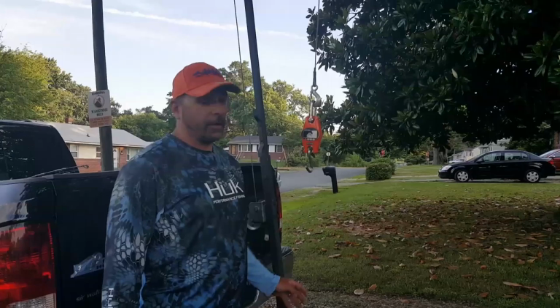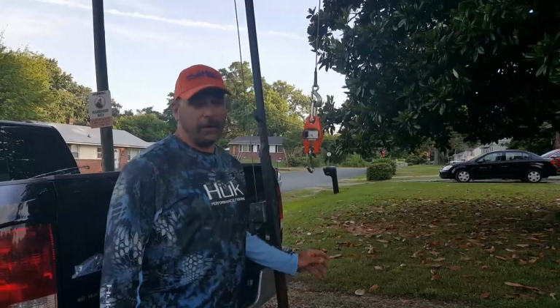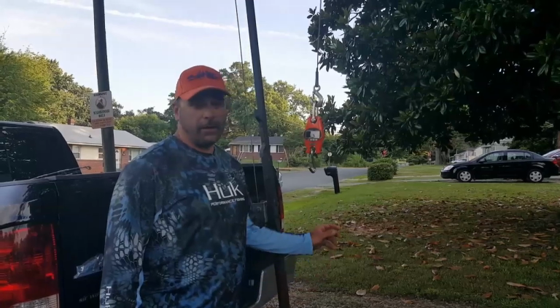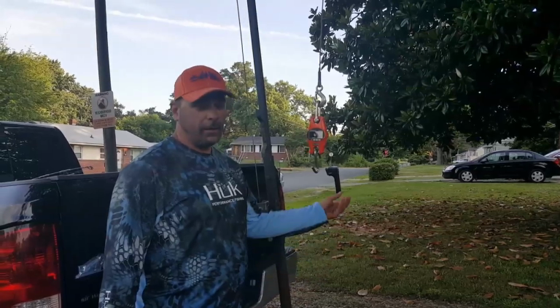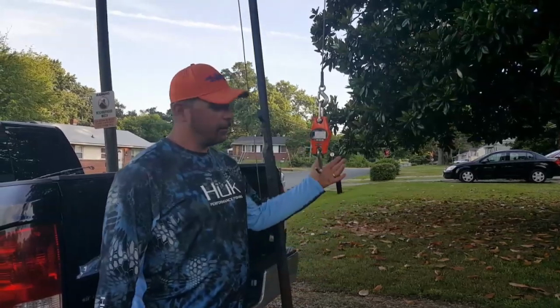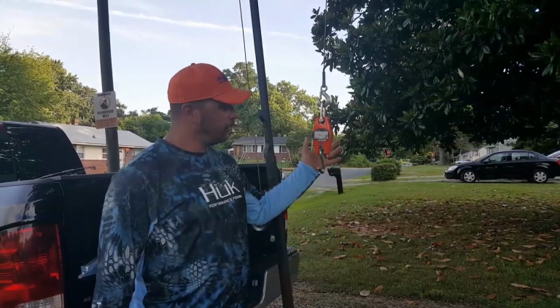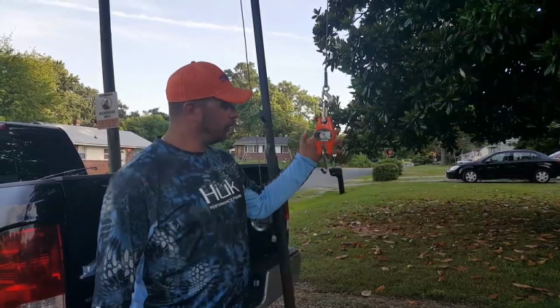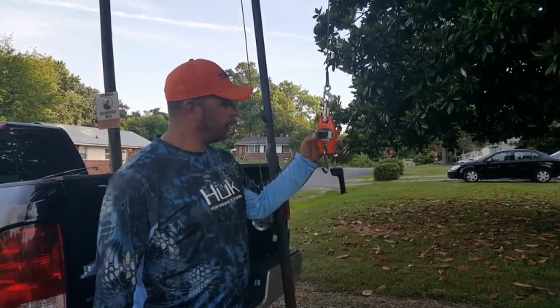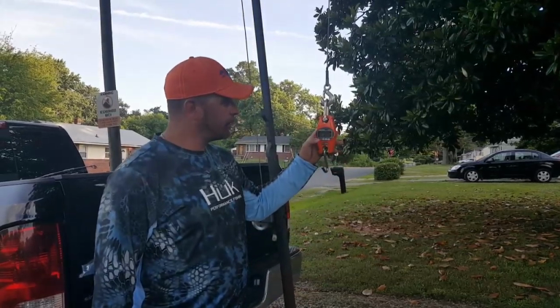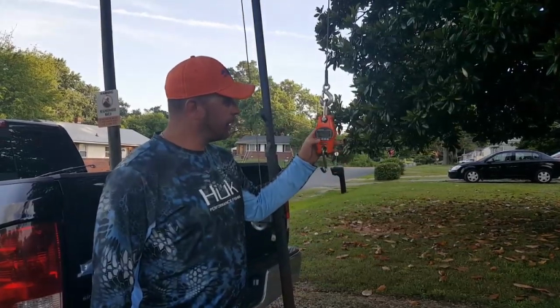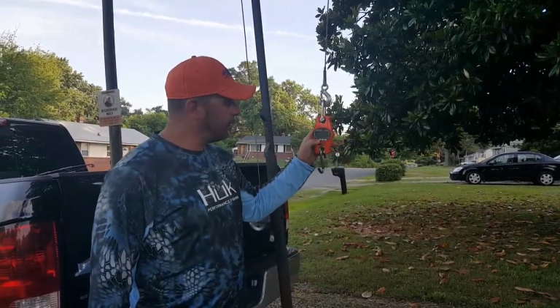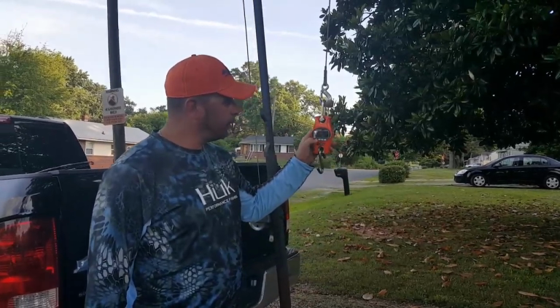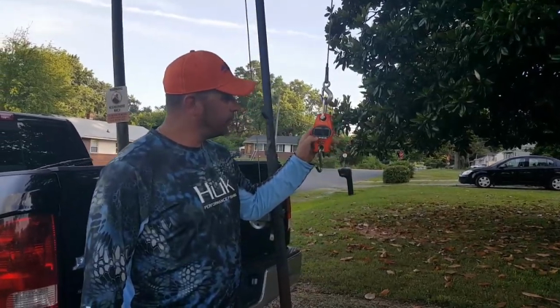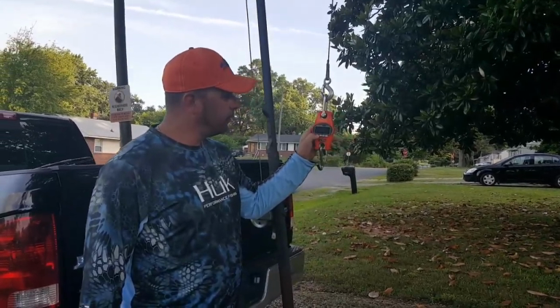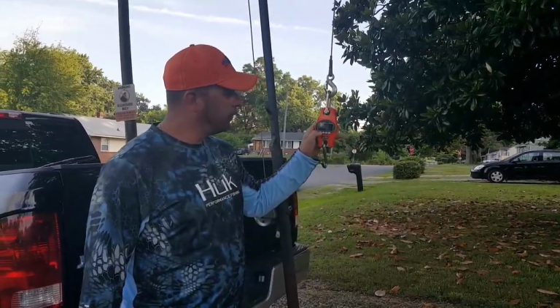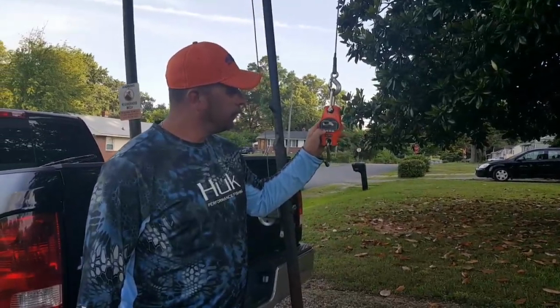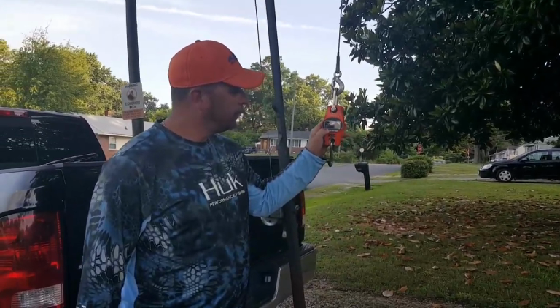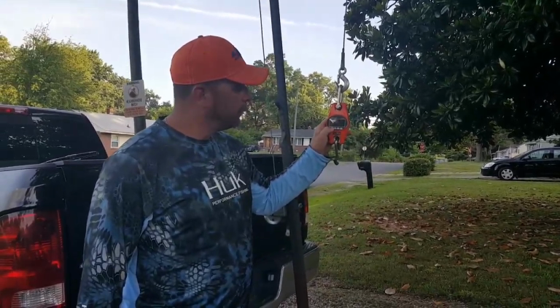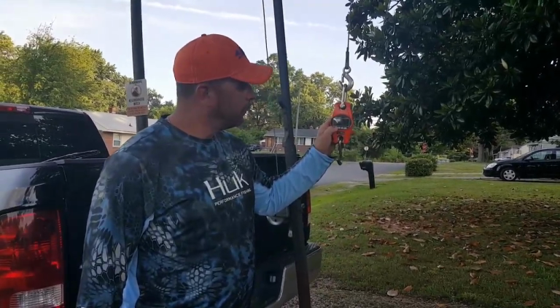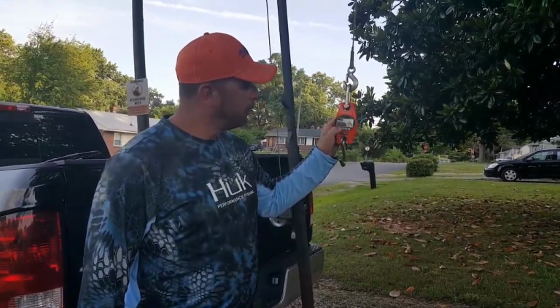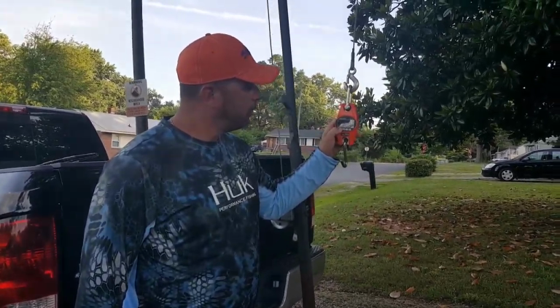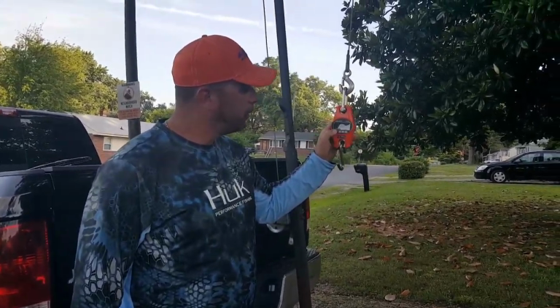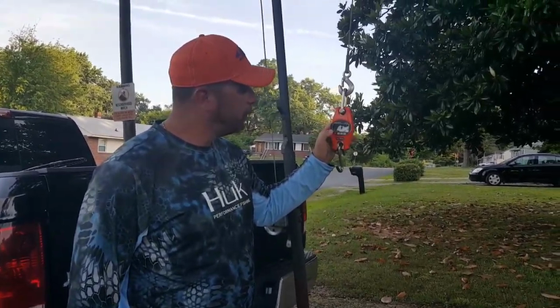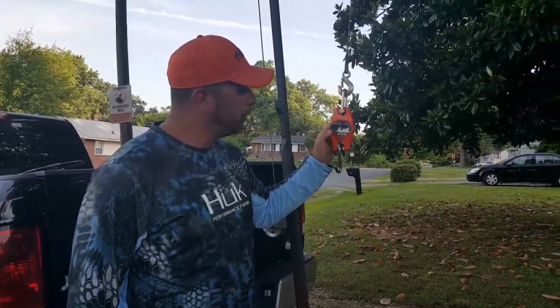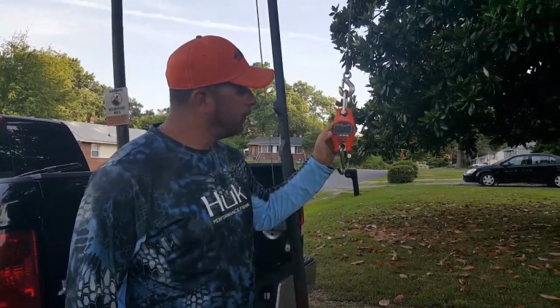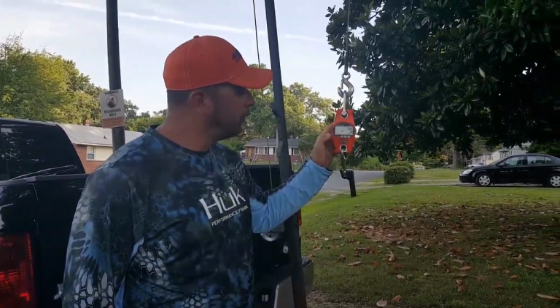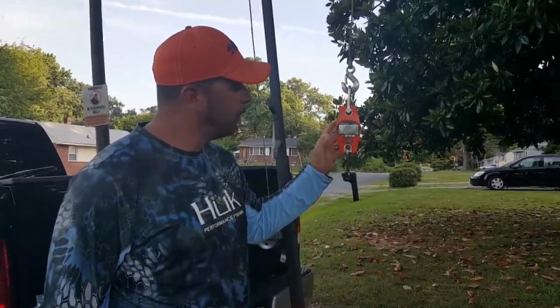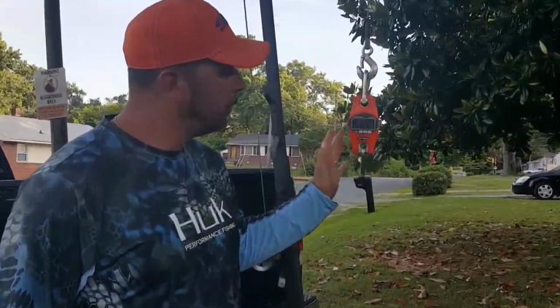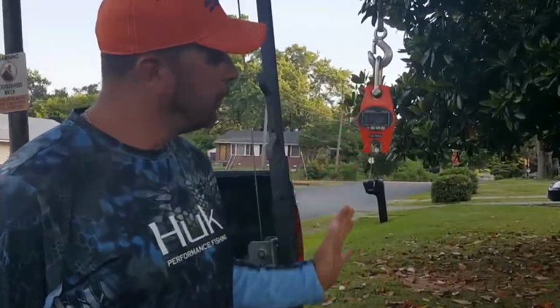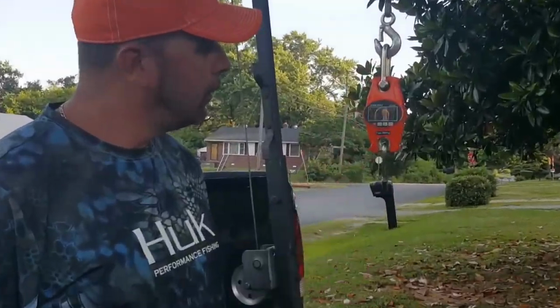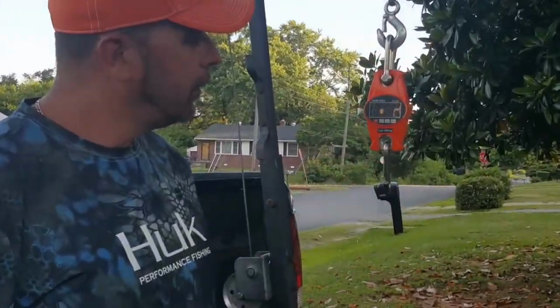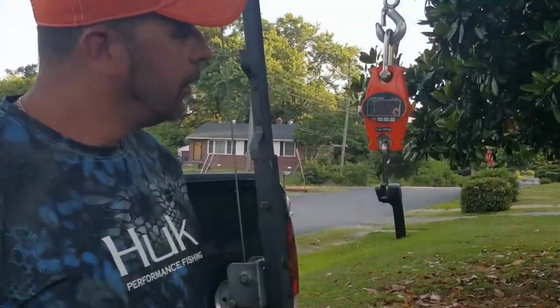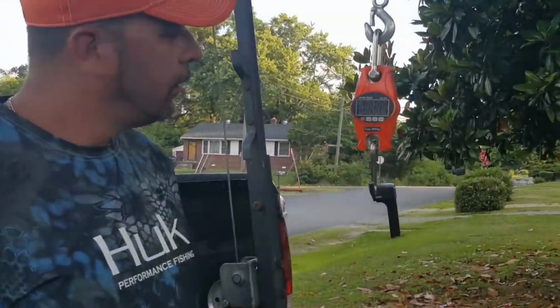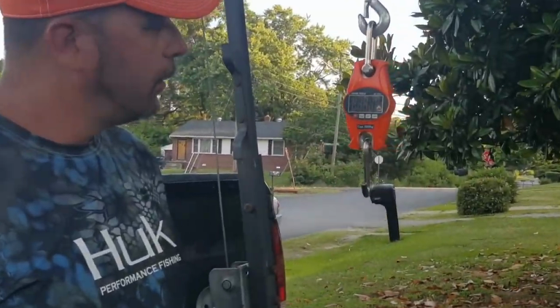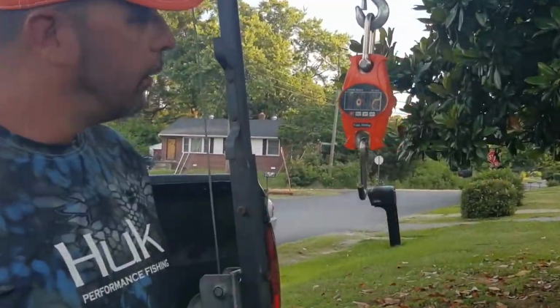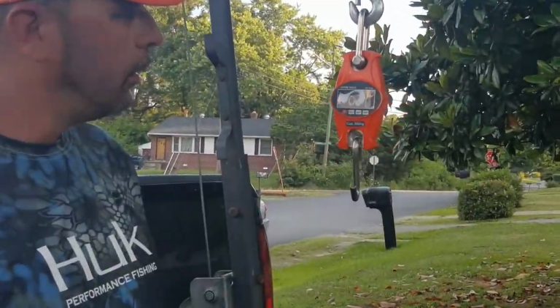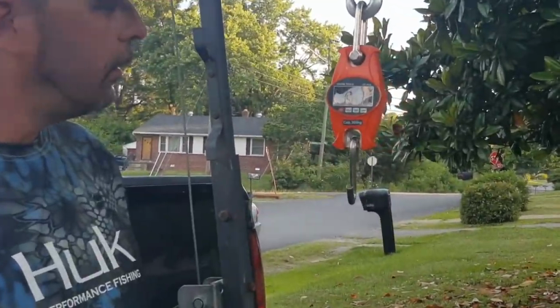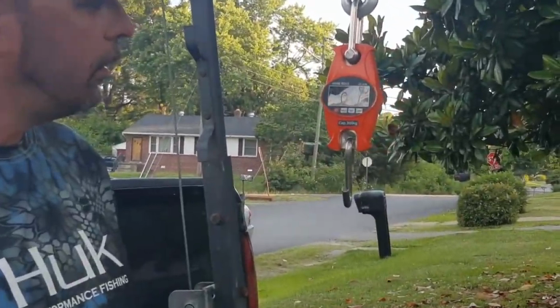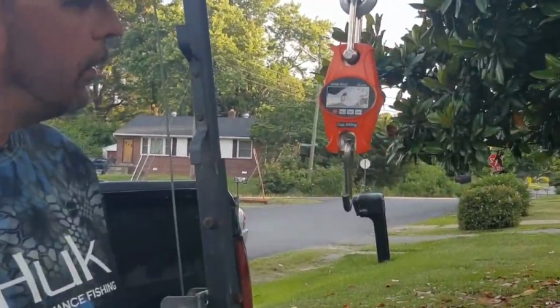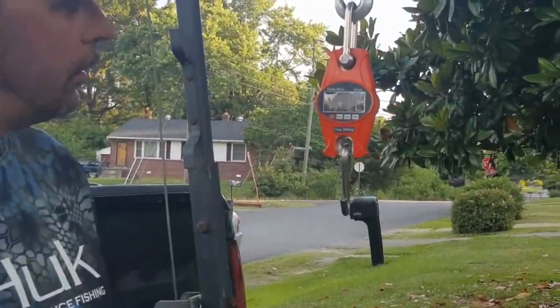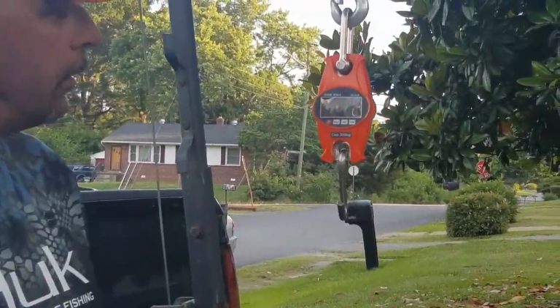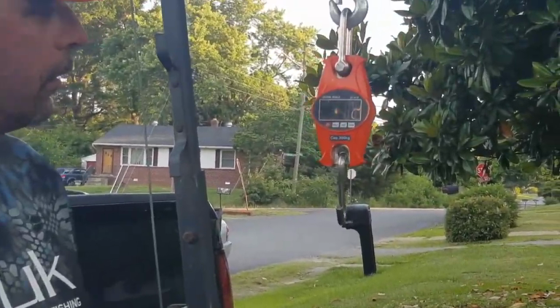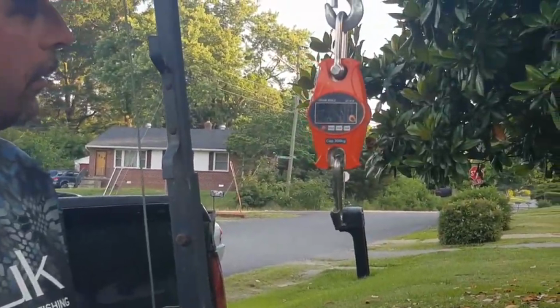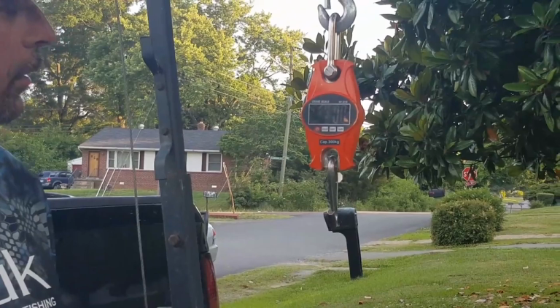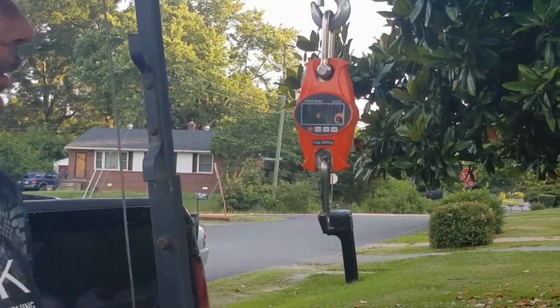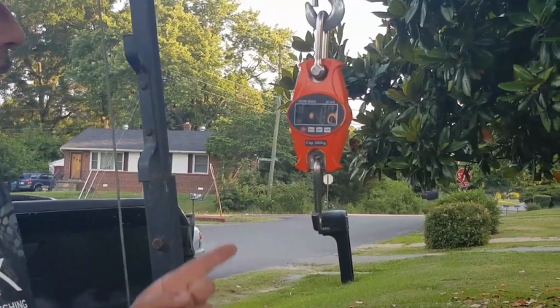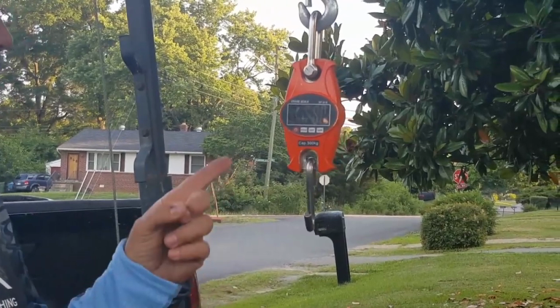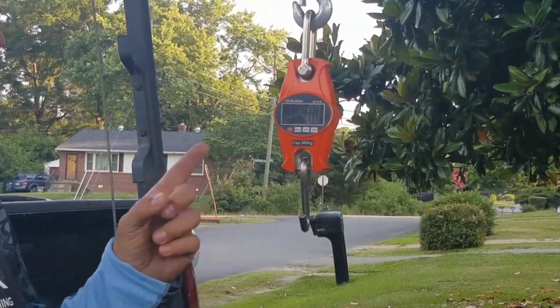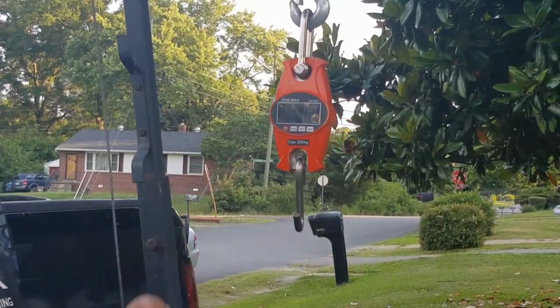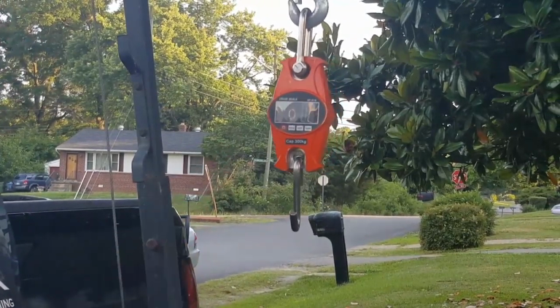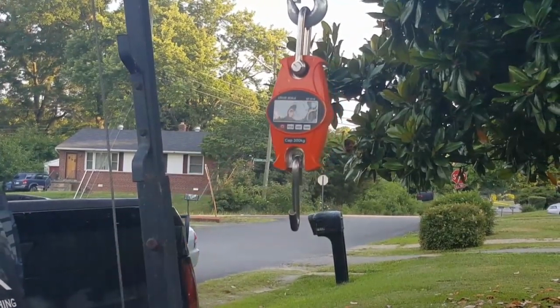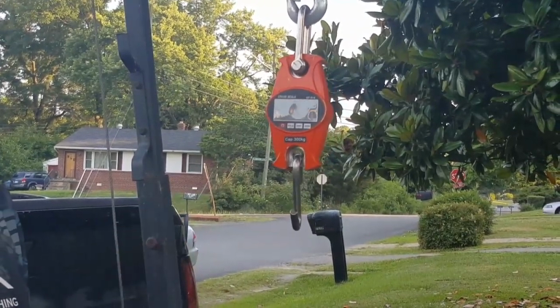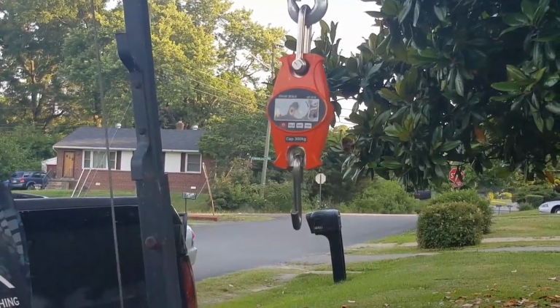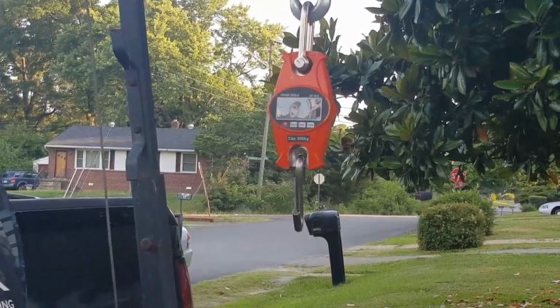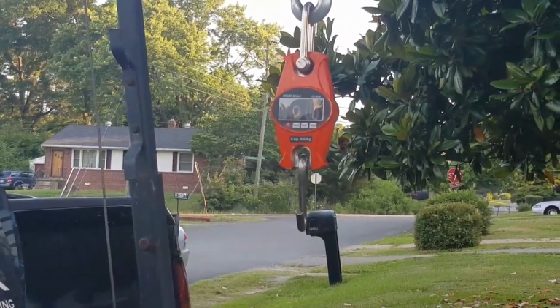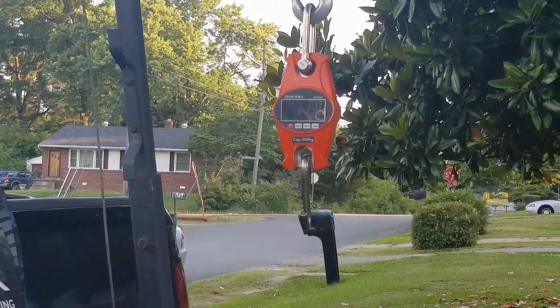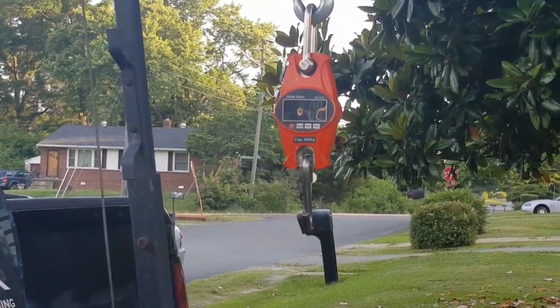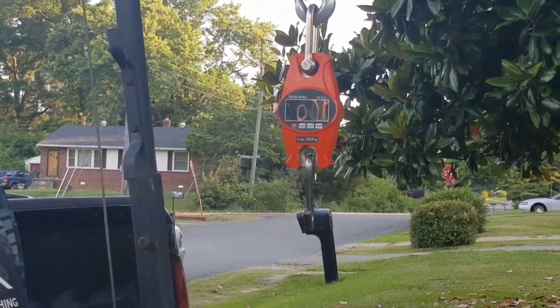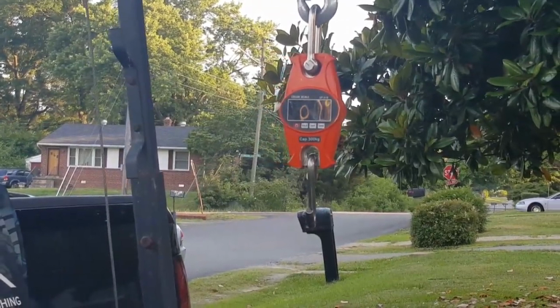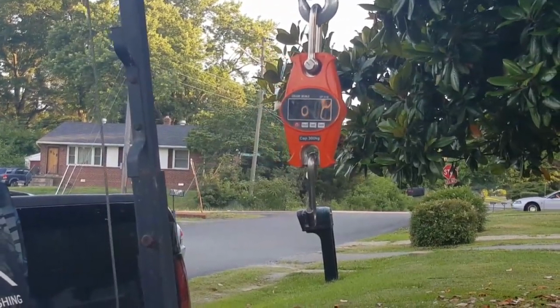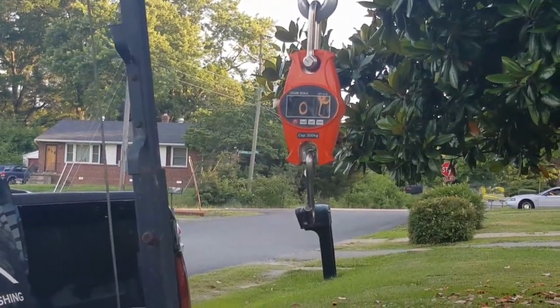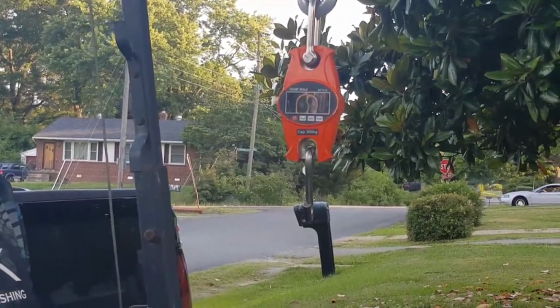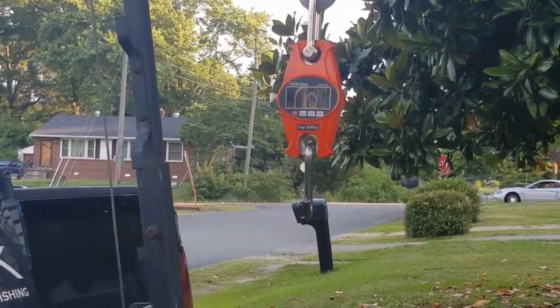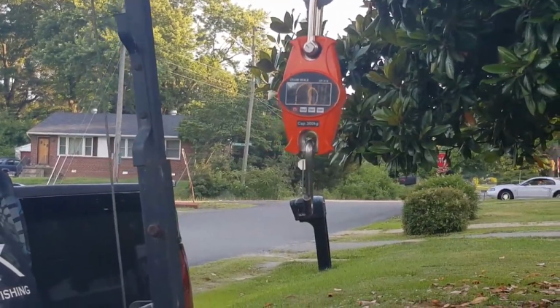I'll turn the scale on. Can you see that it's zero?